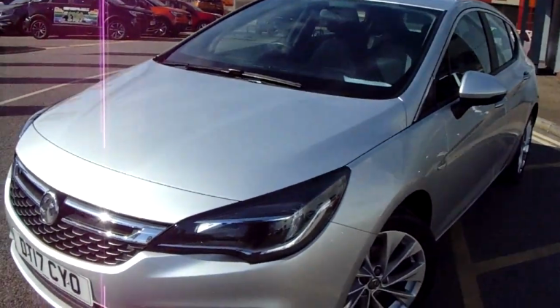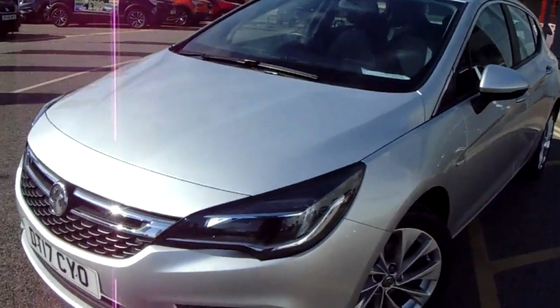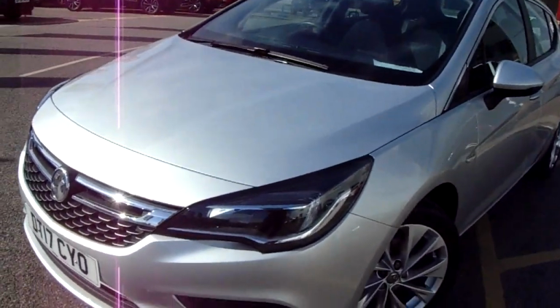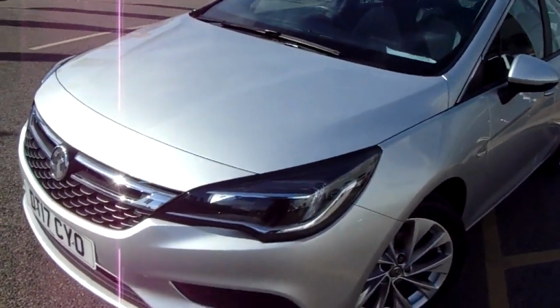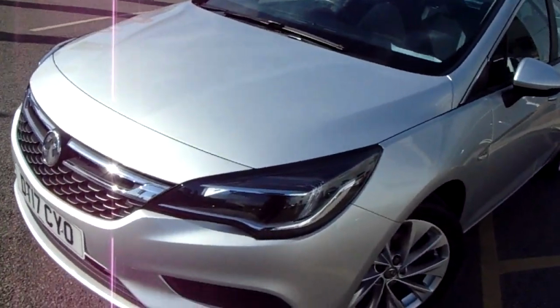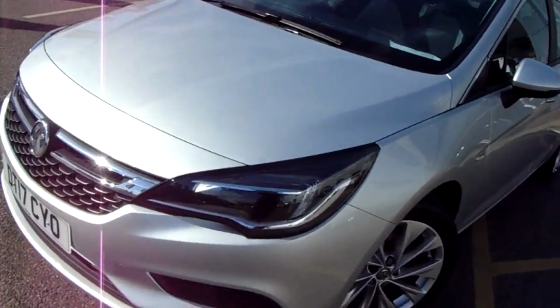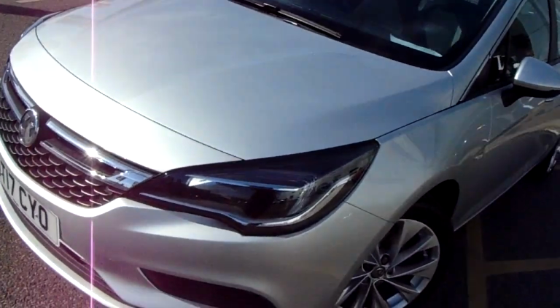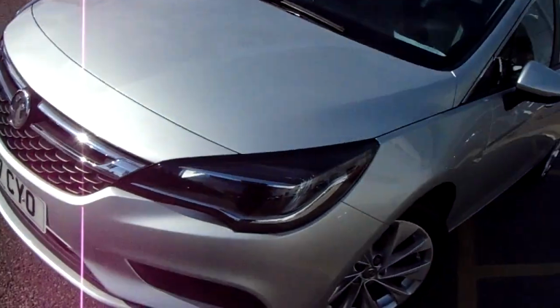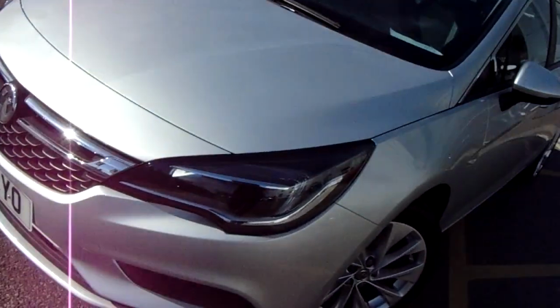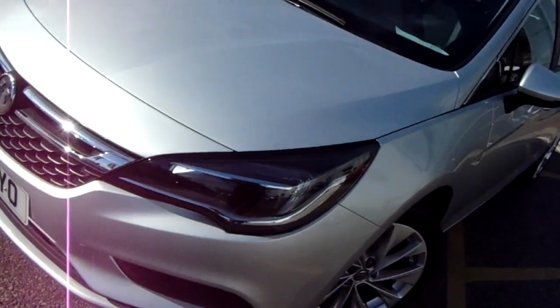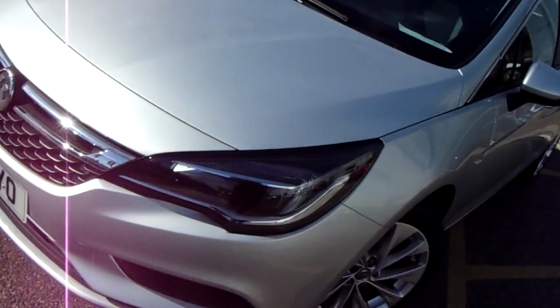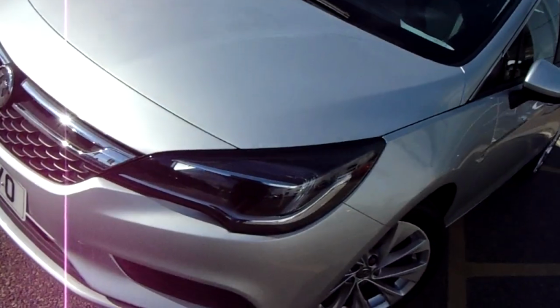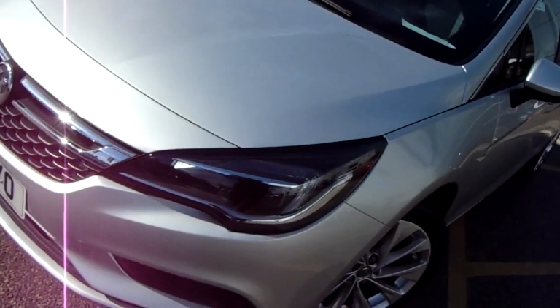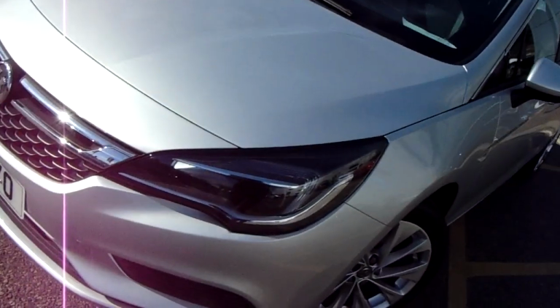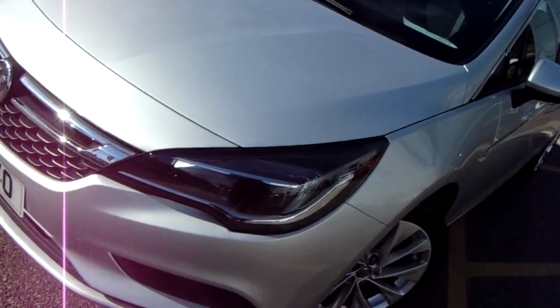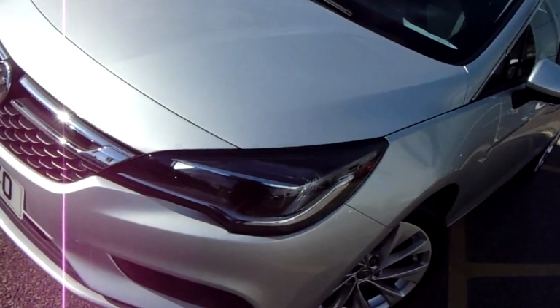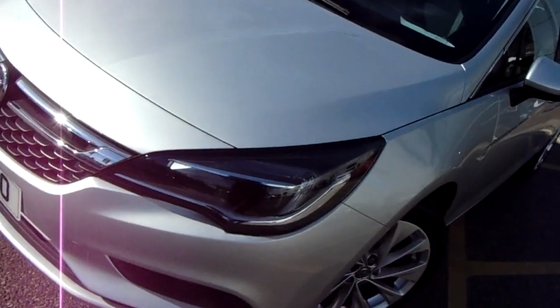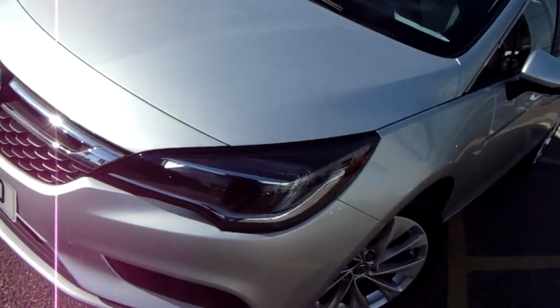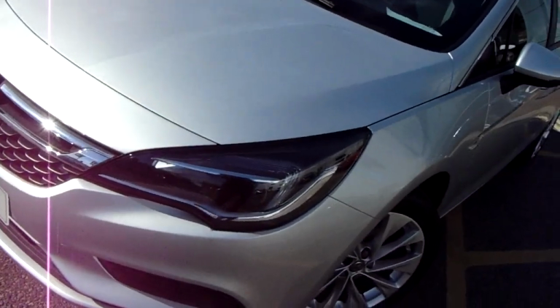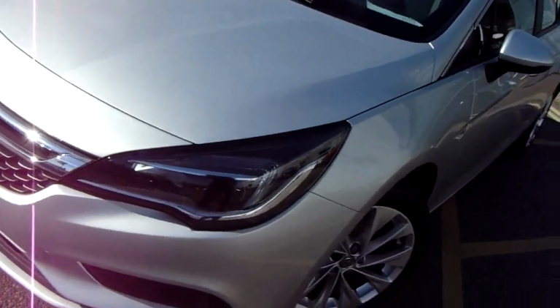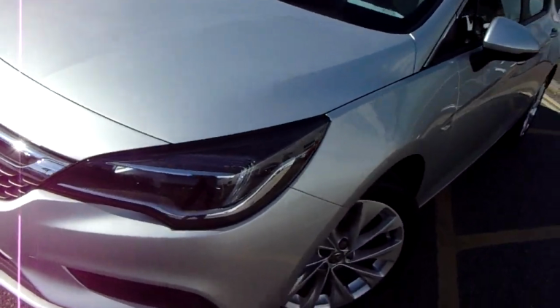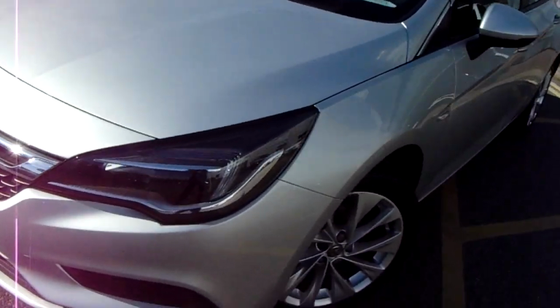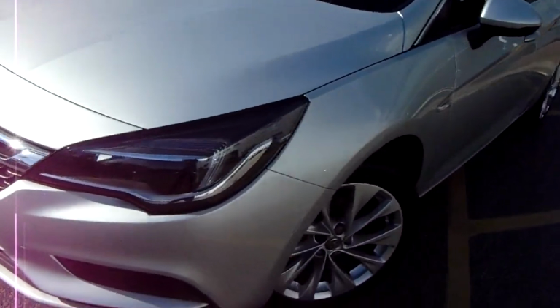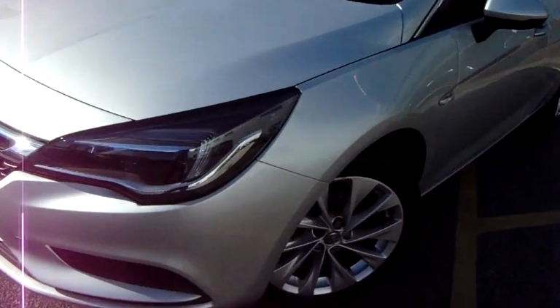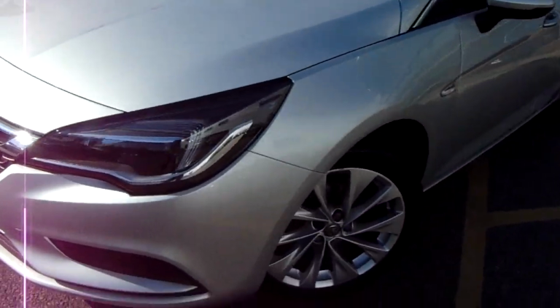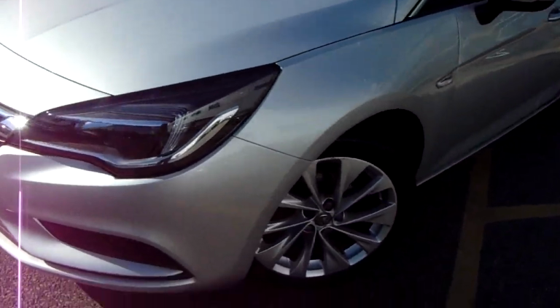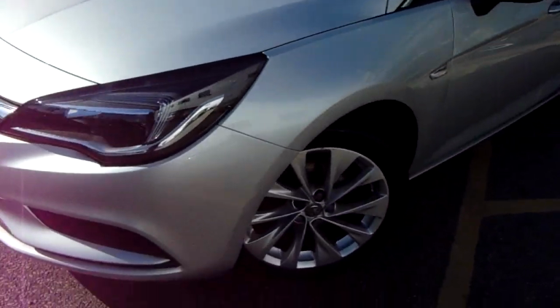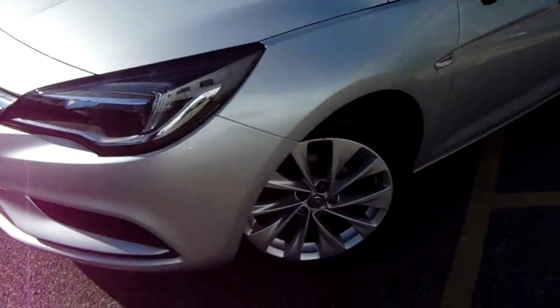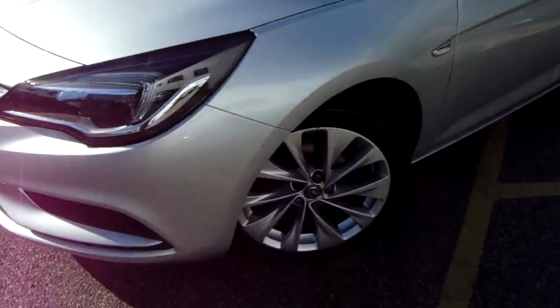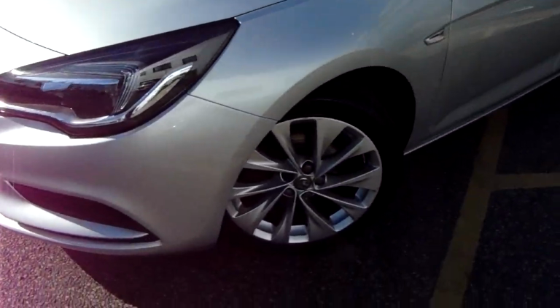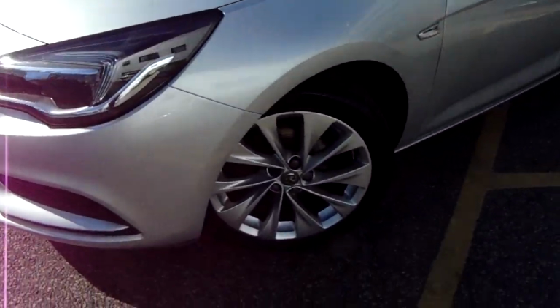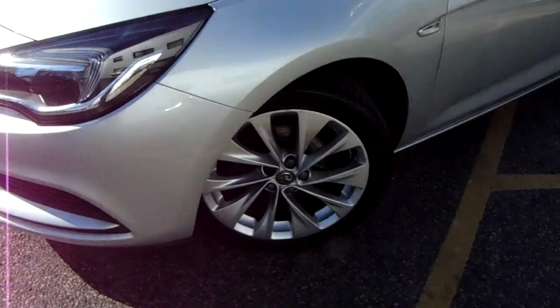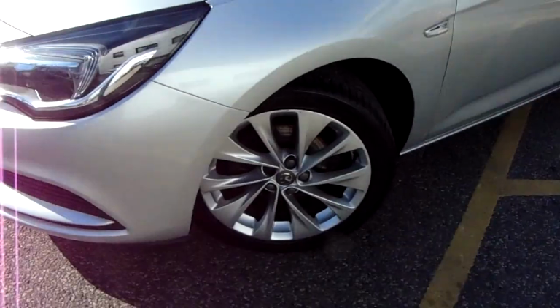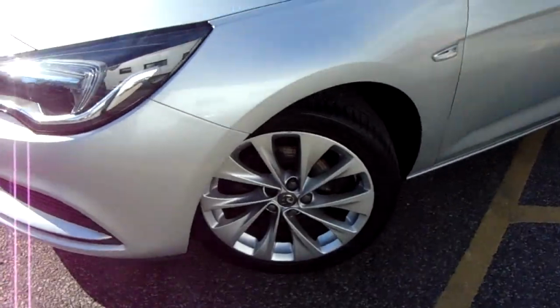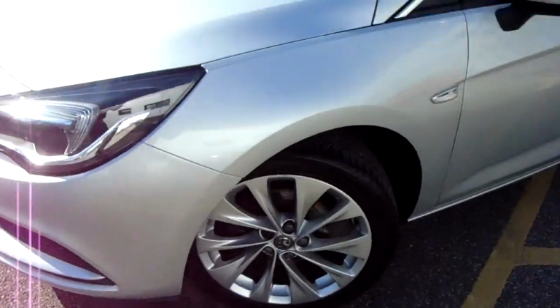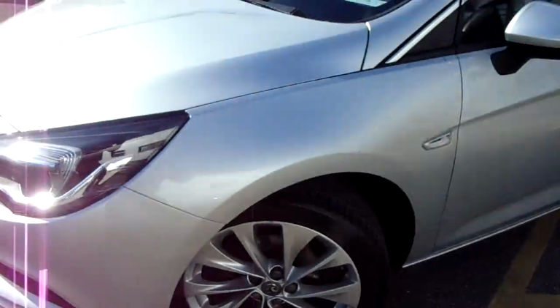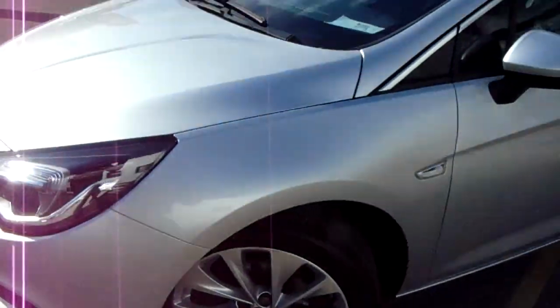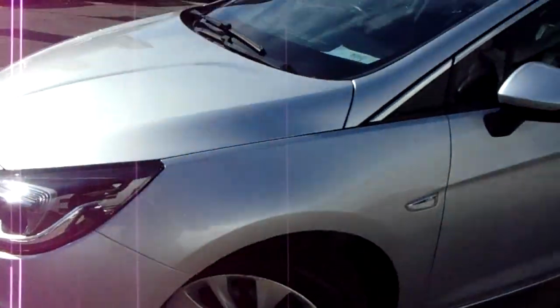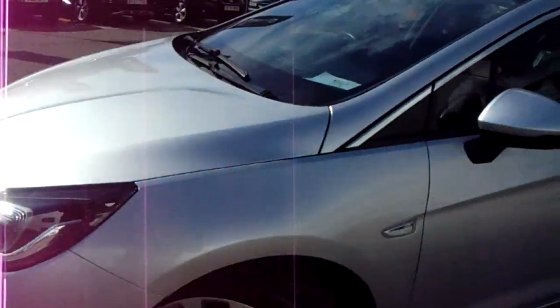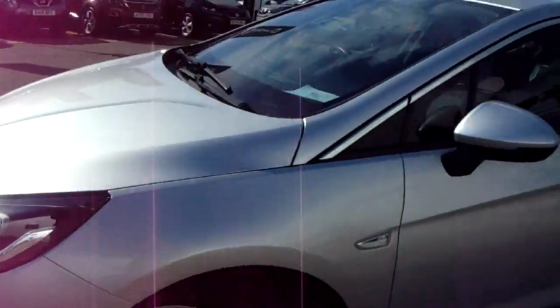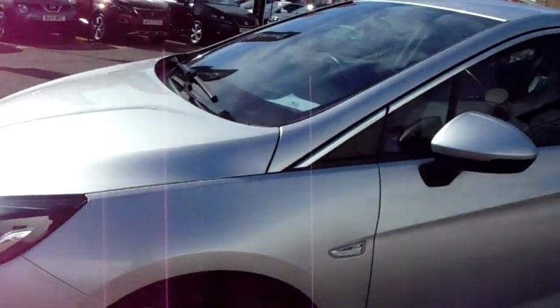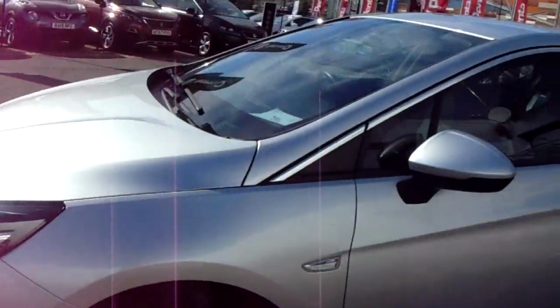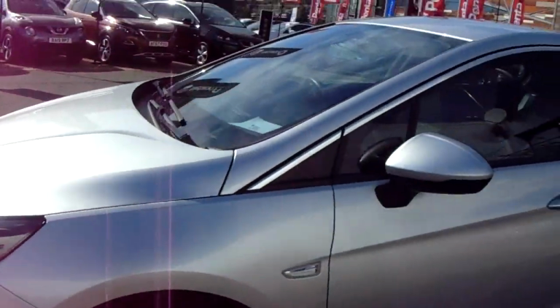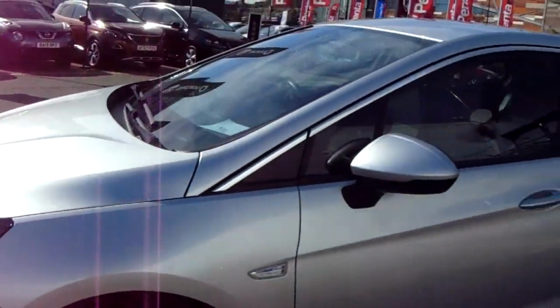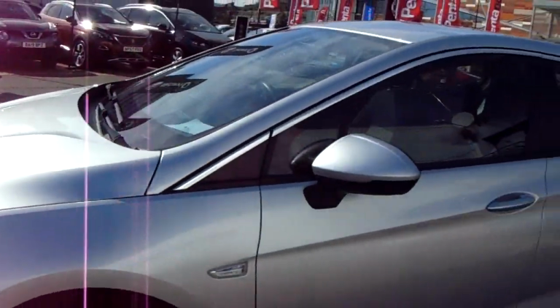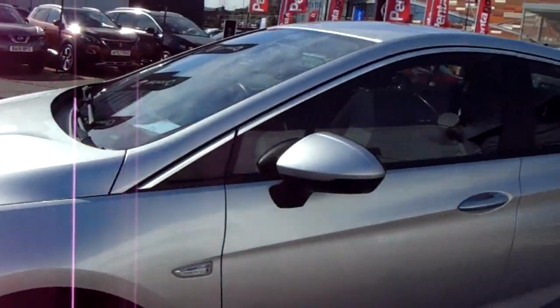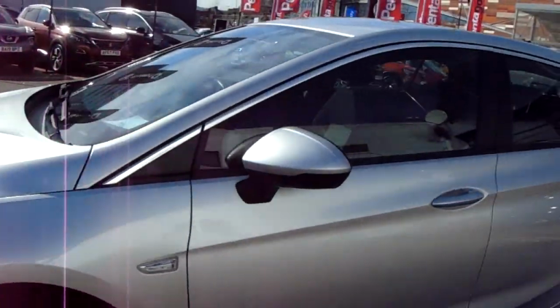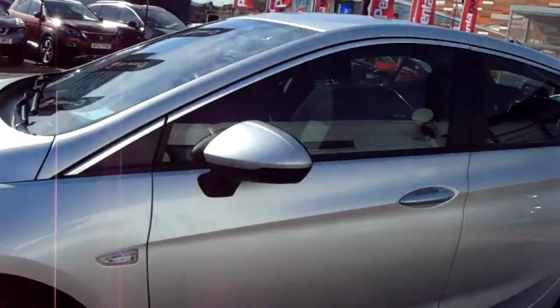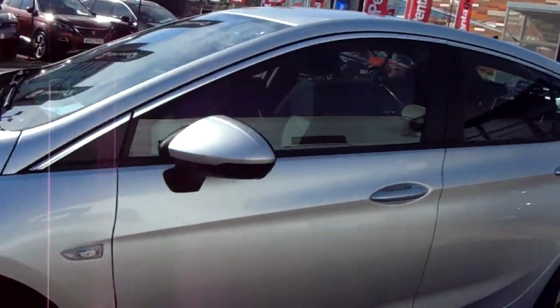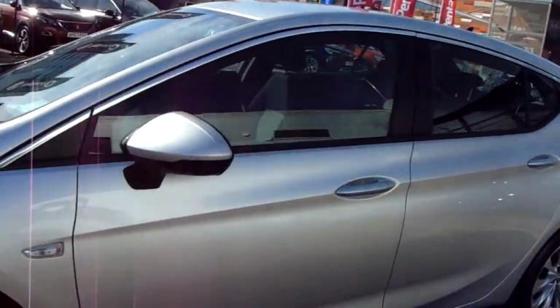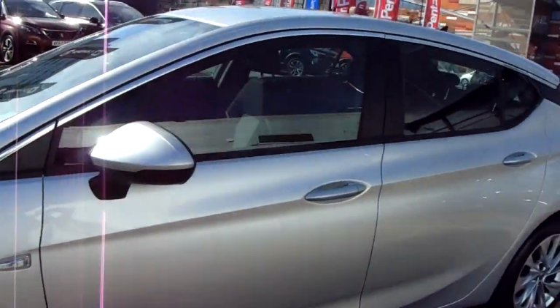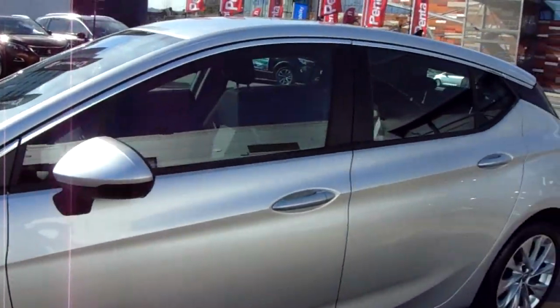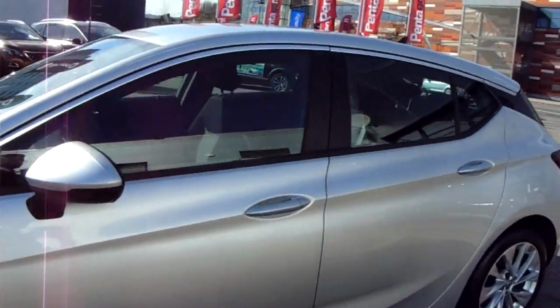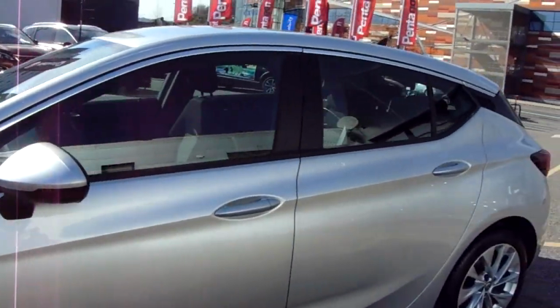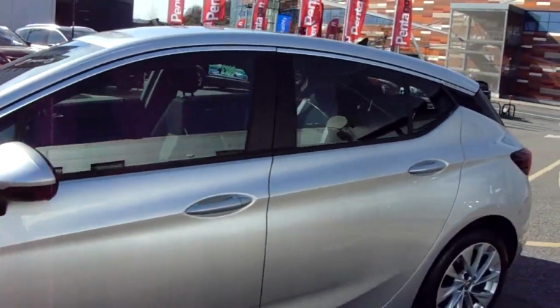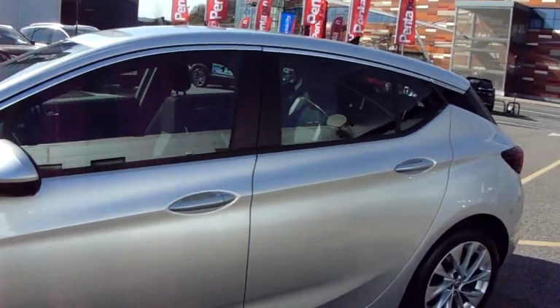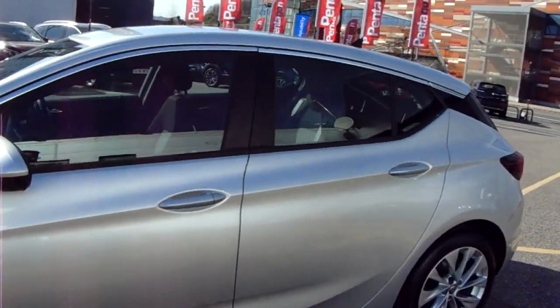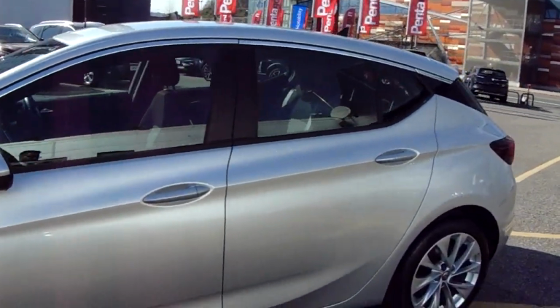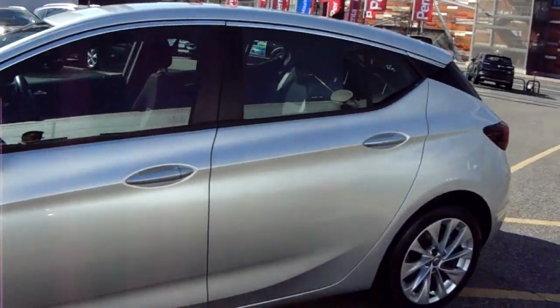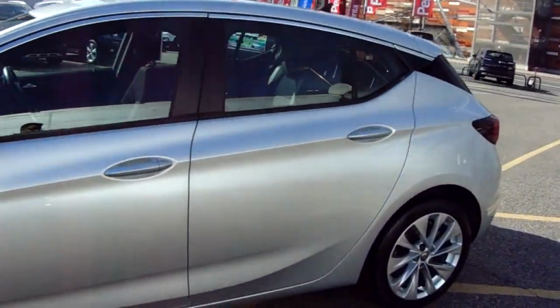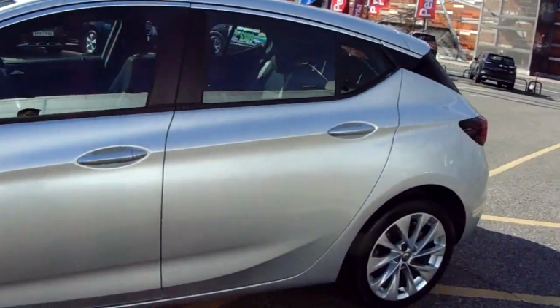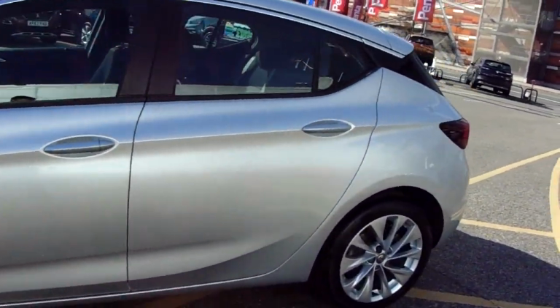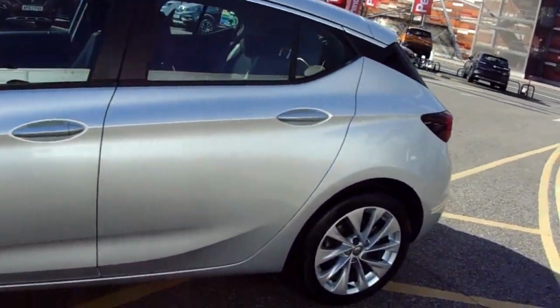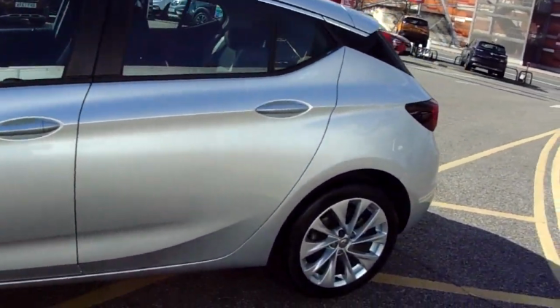So we have LED daytime running lights, alloy wheels, and just very clean lines throughout.